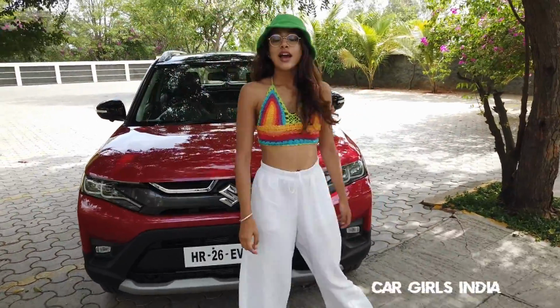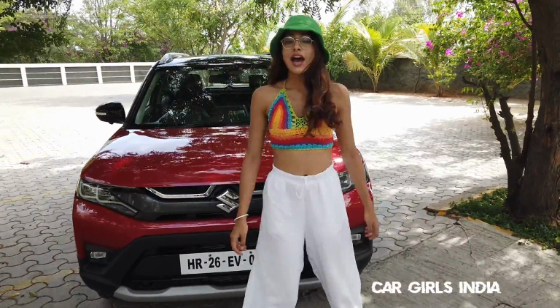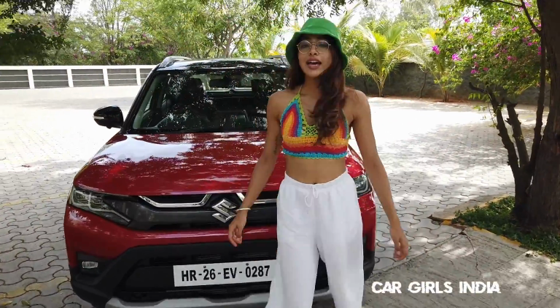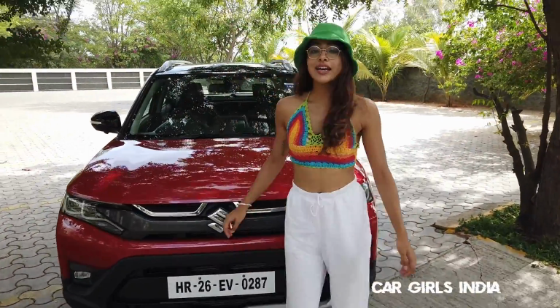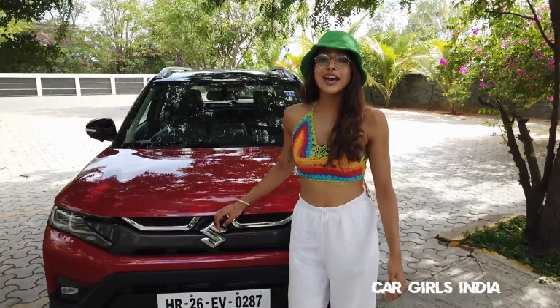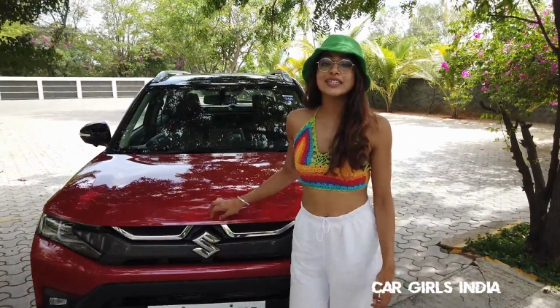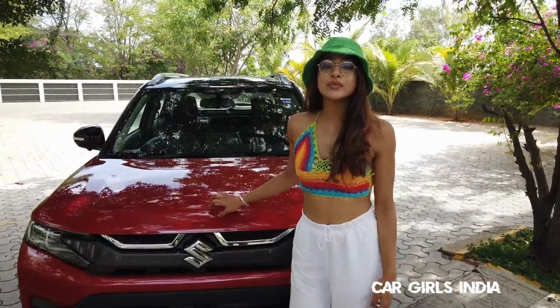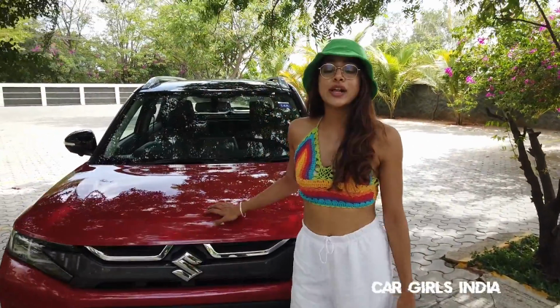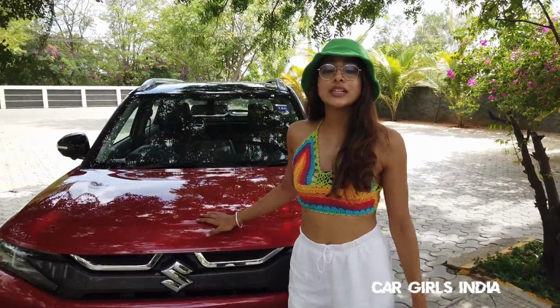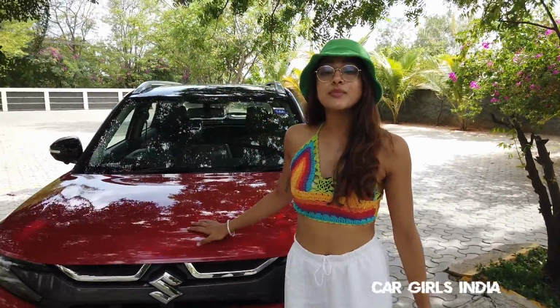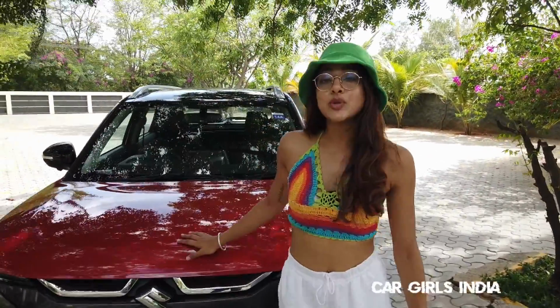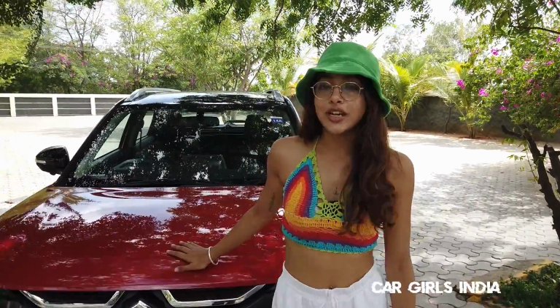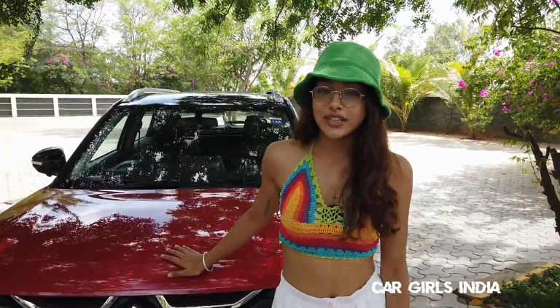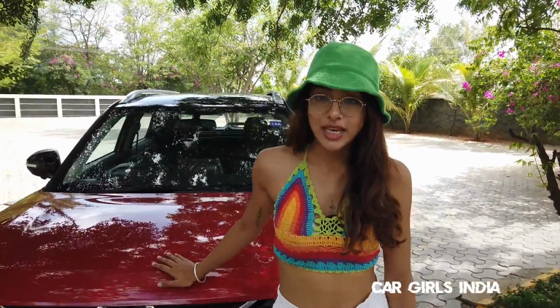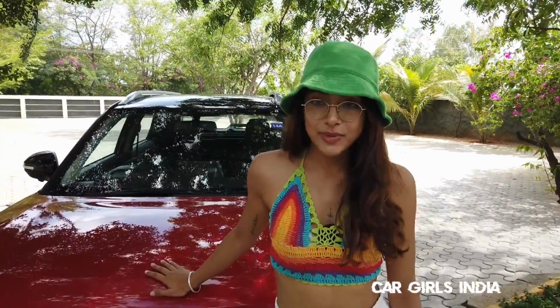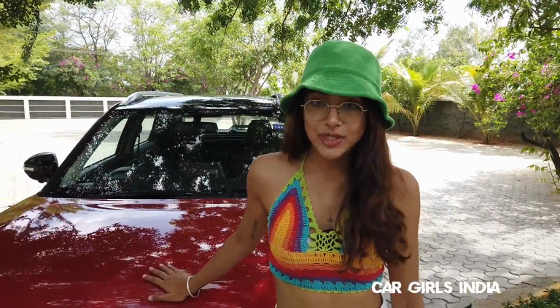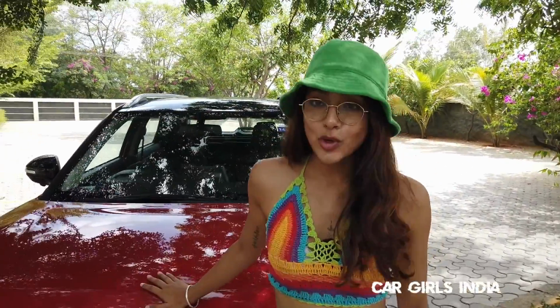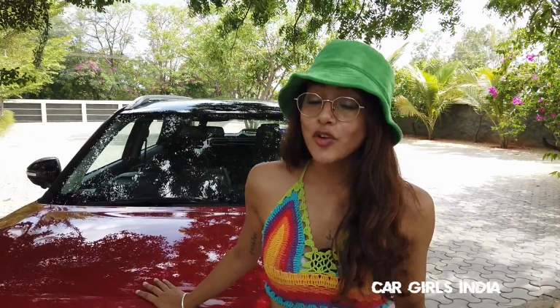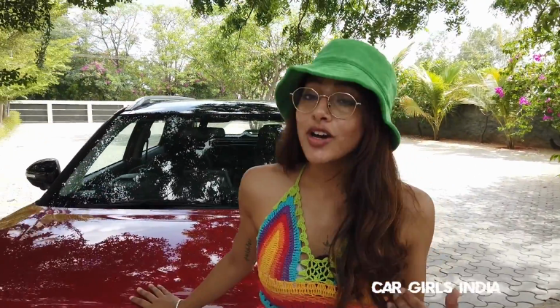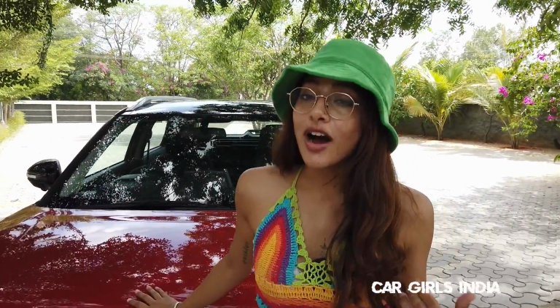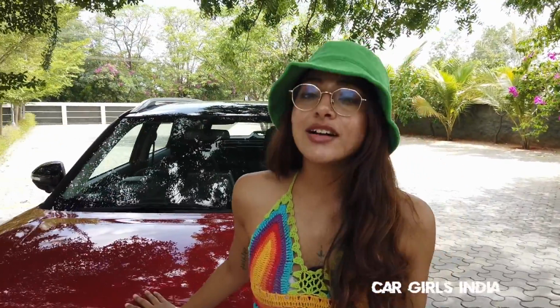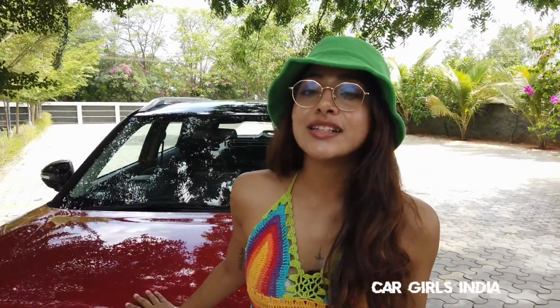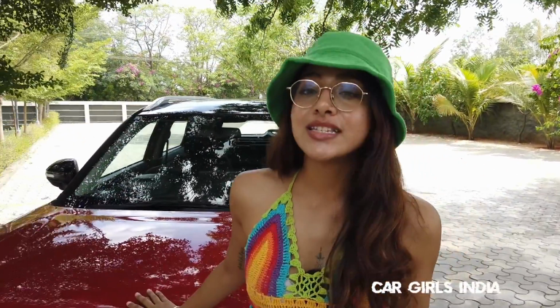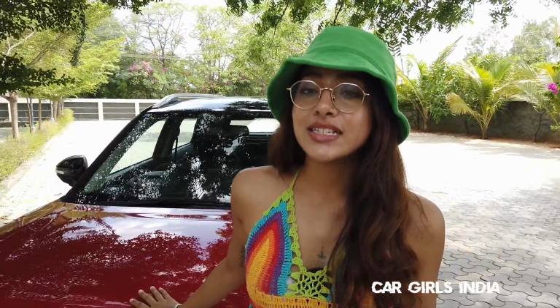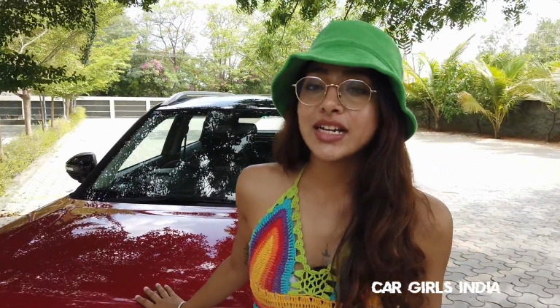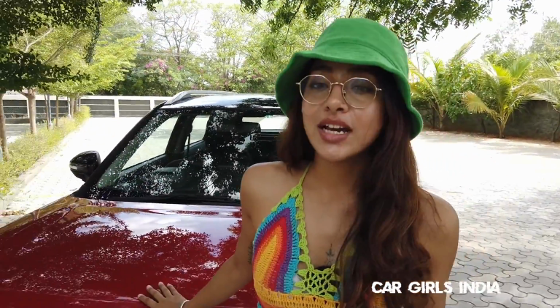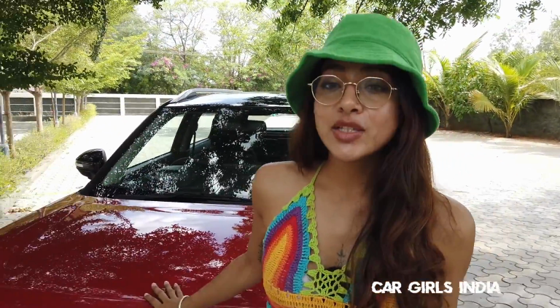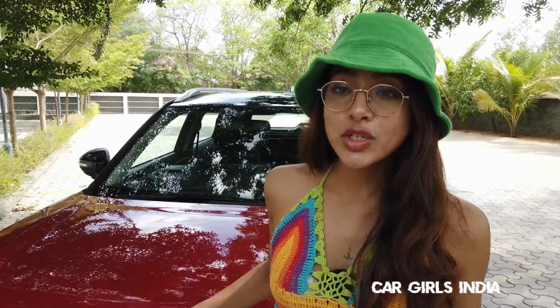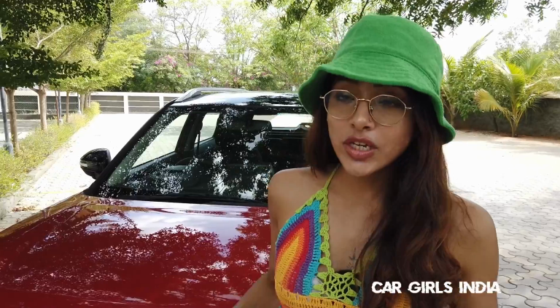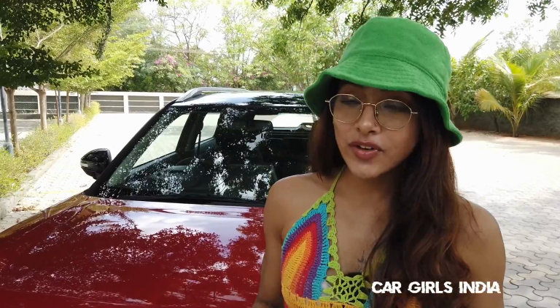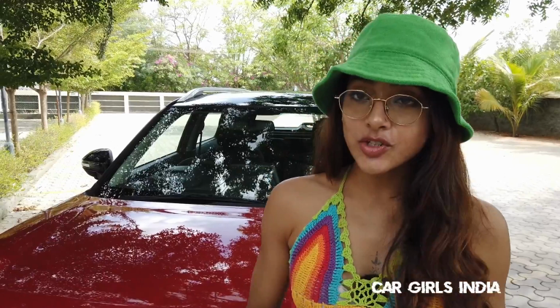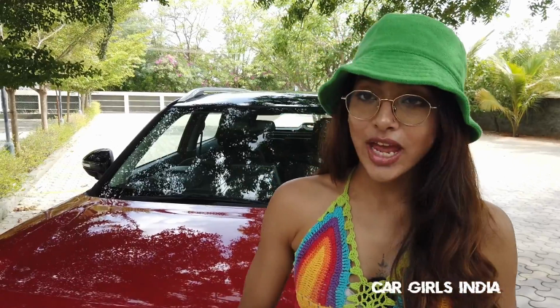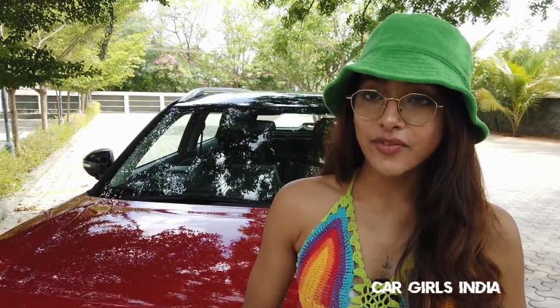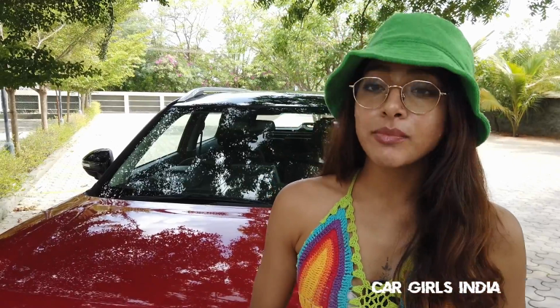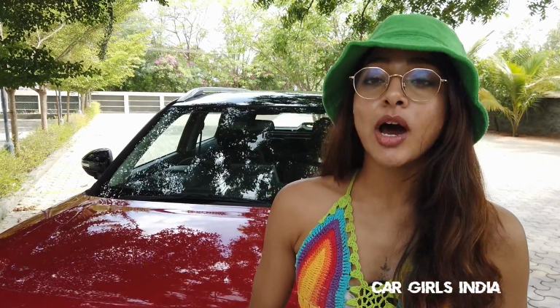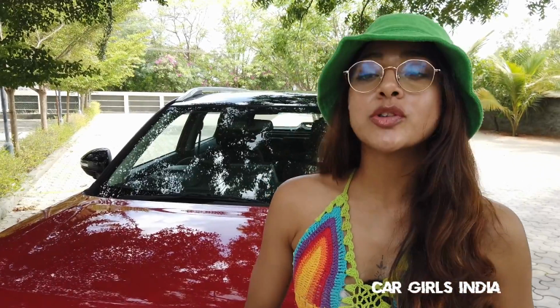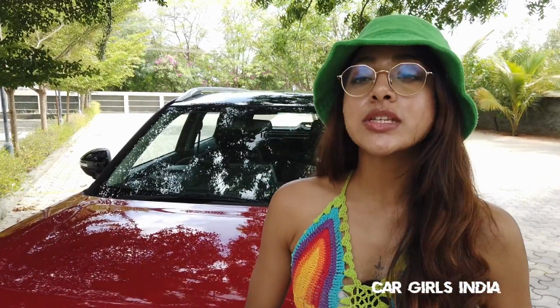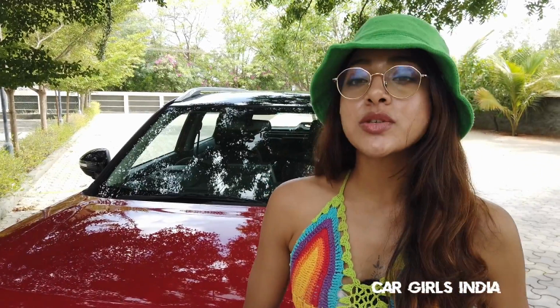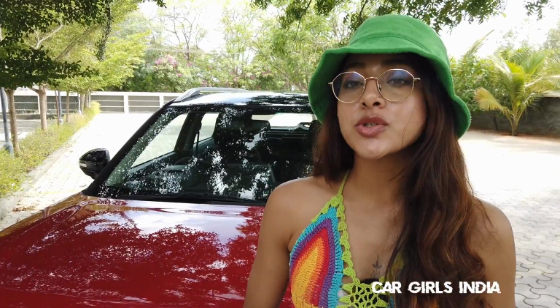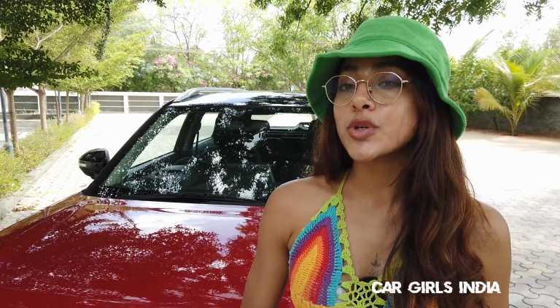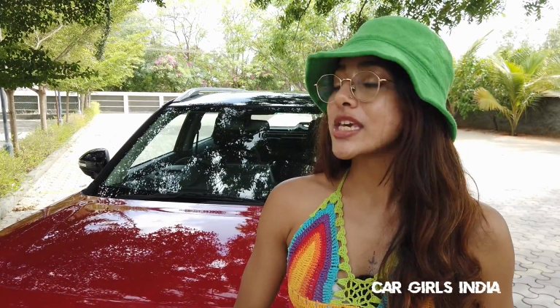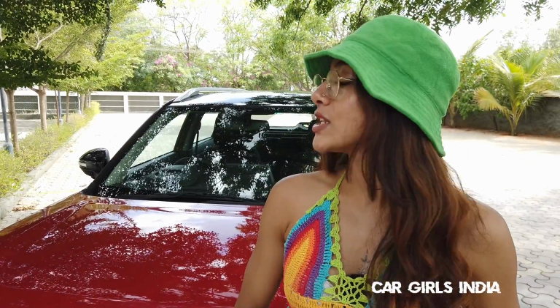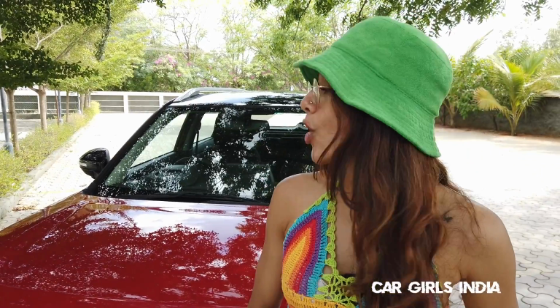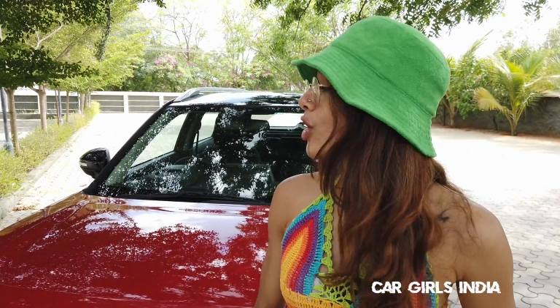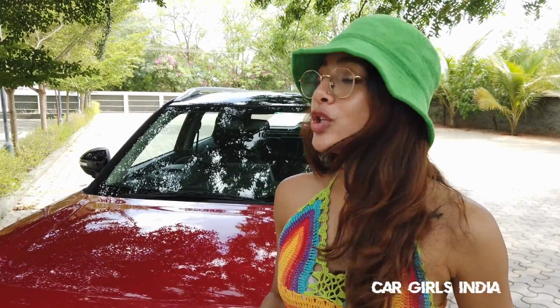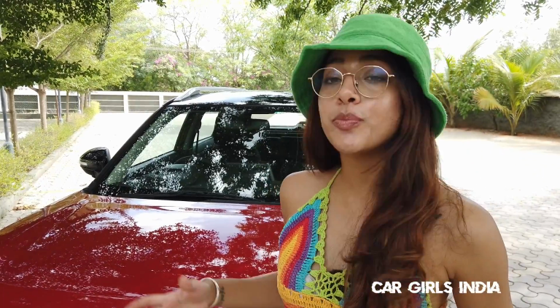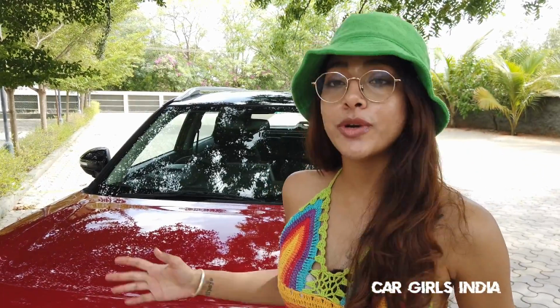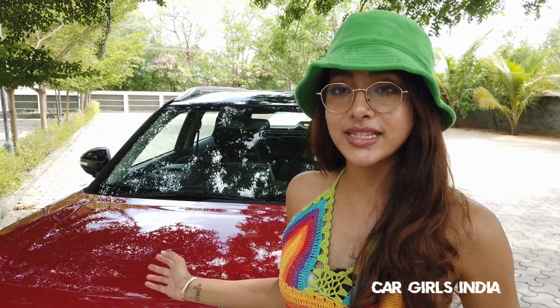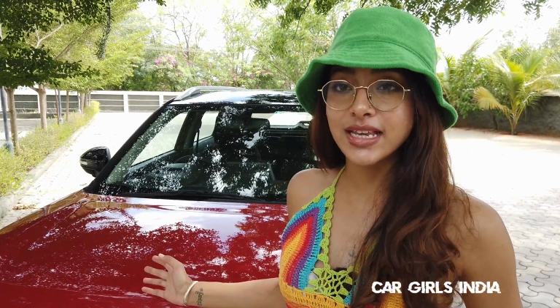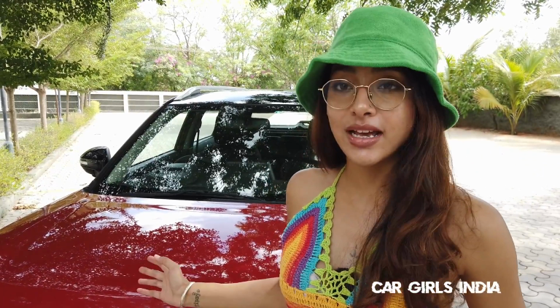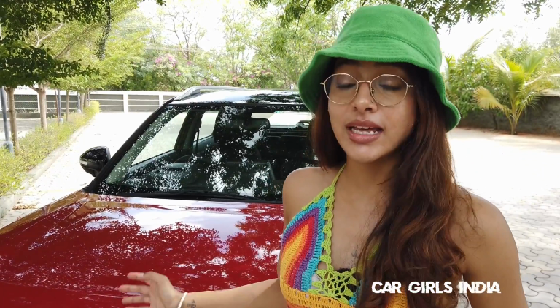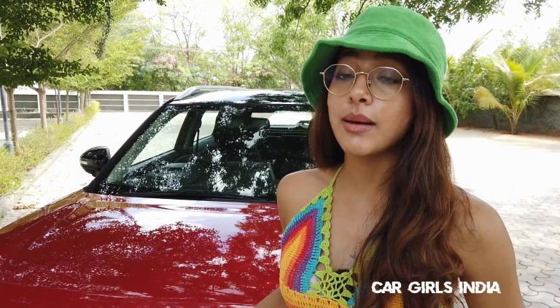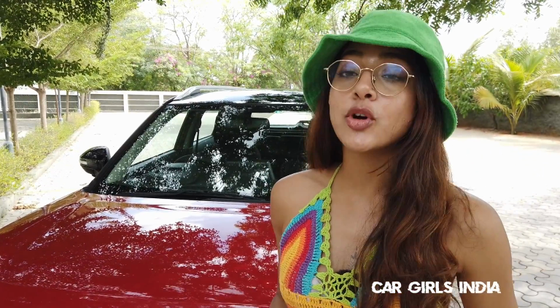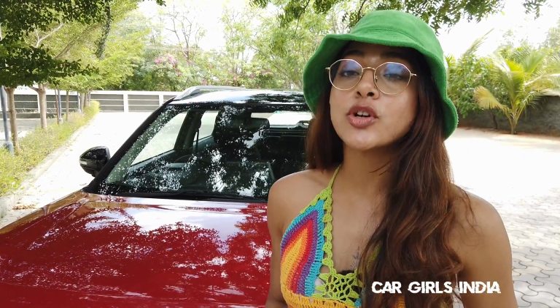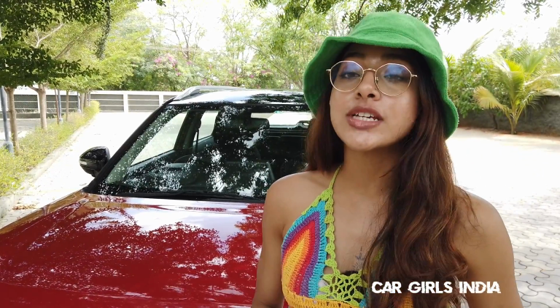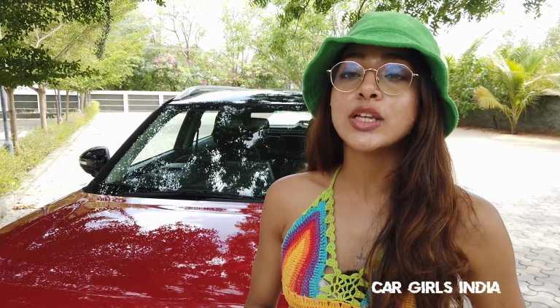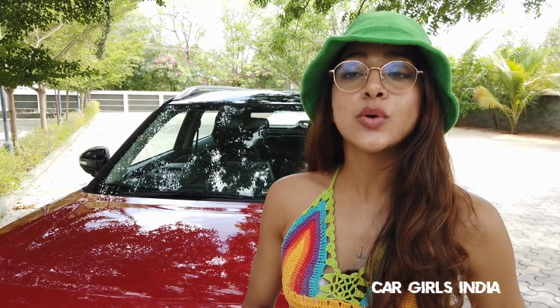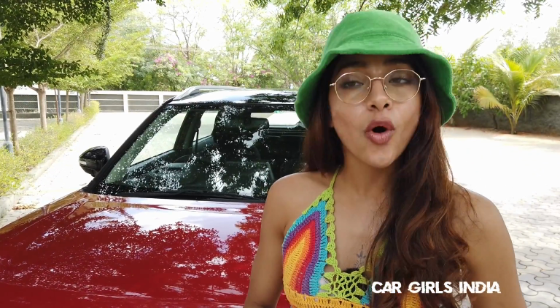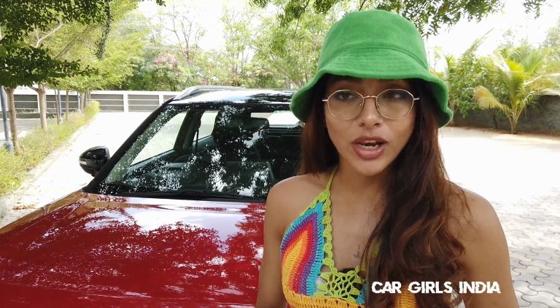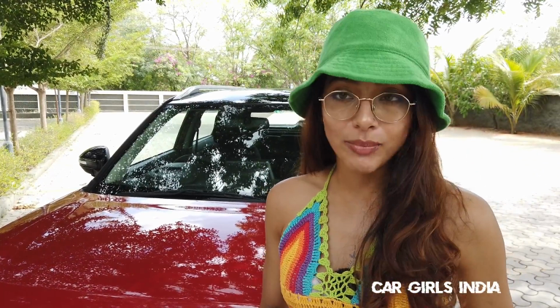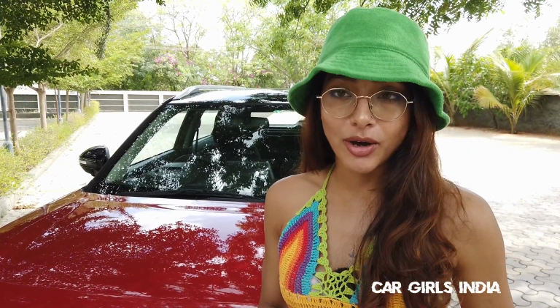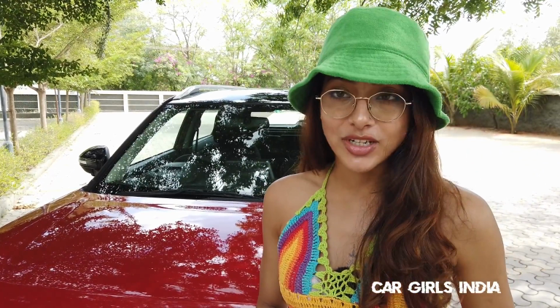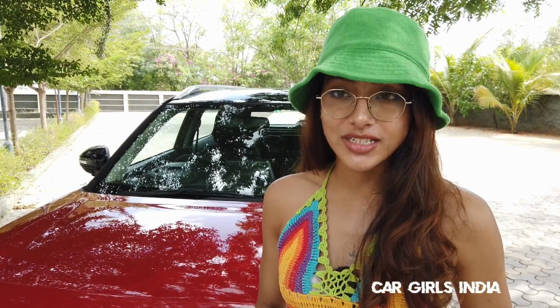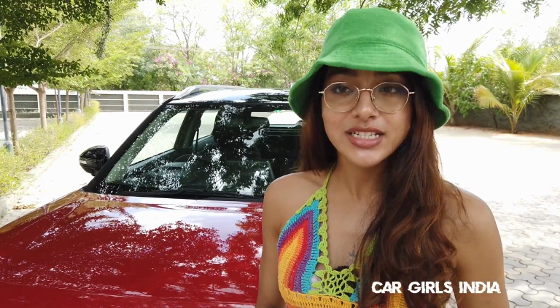Hi guys and welcome to another episode of Car Girls India. Today we are driving Maruti Suzuki's all new Brezza and I'm going to tell you all about it.